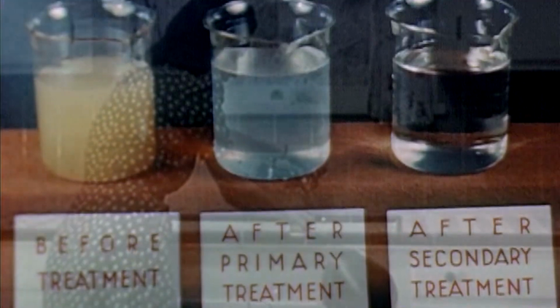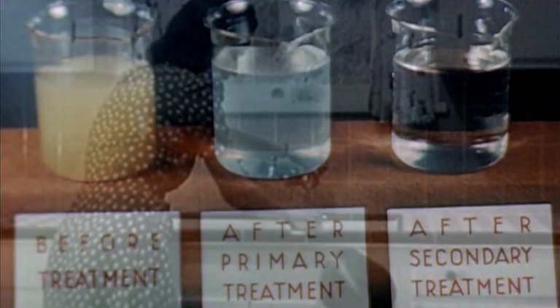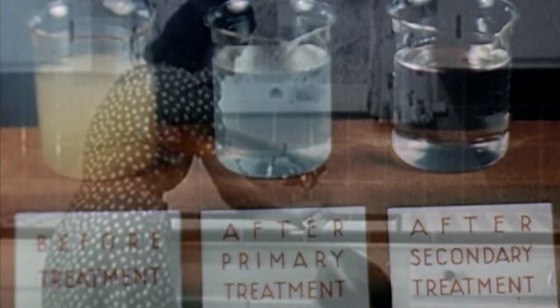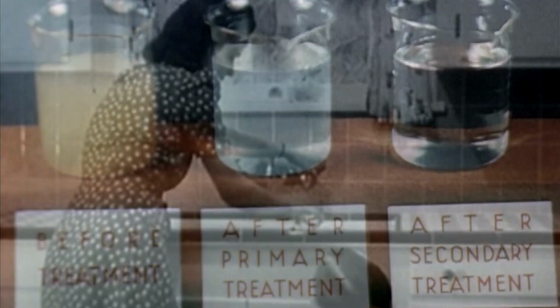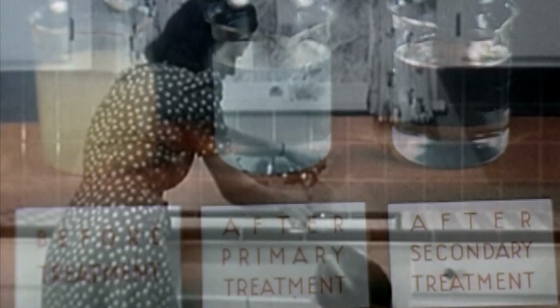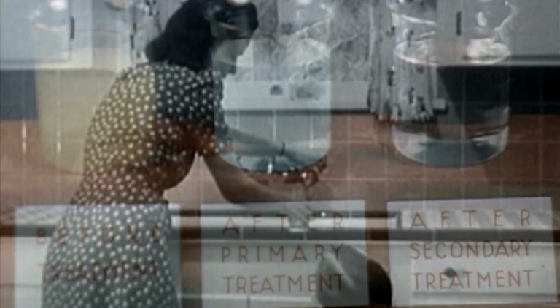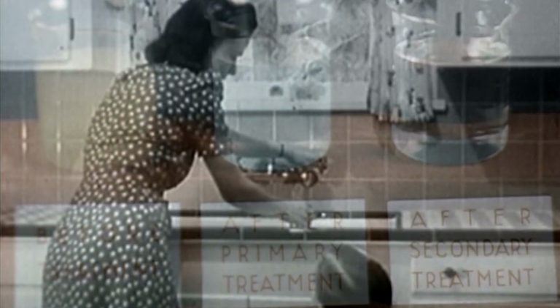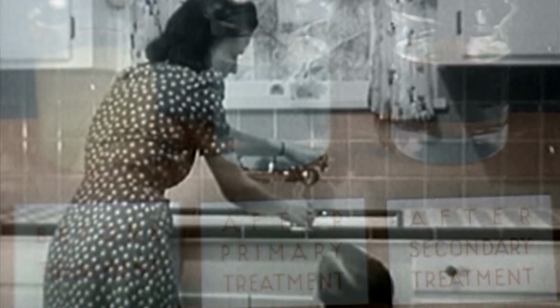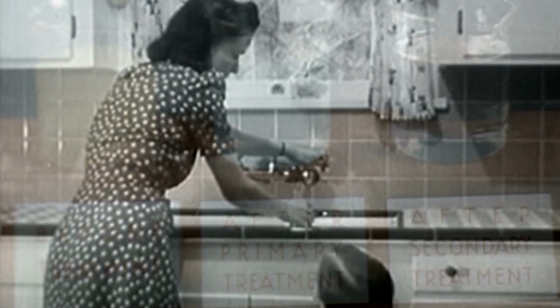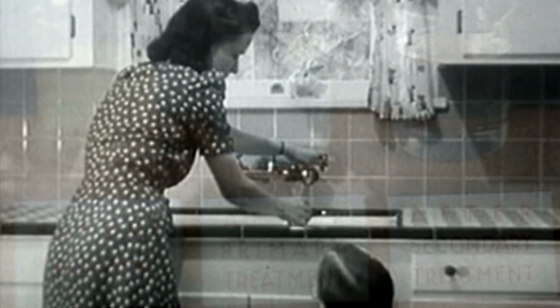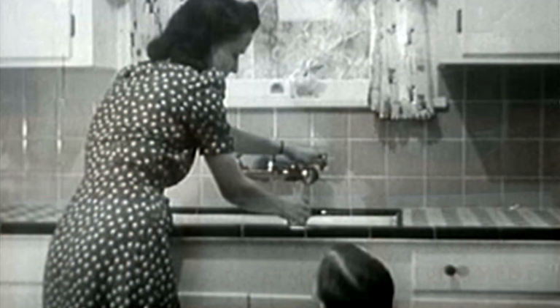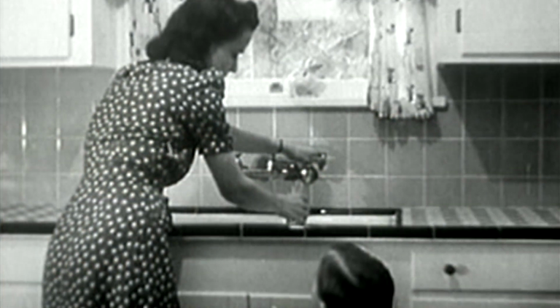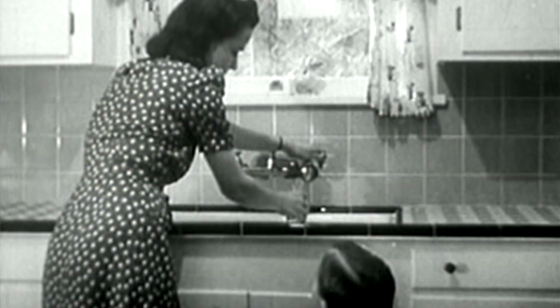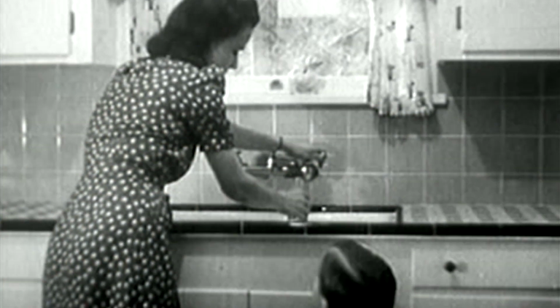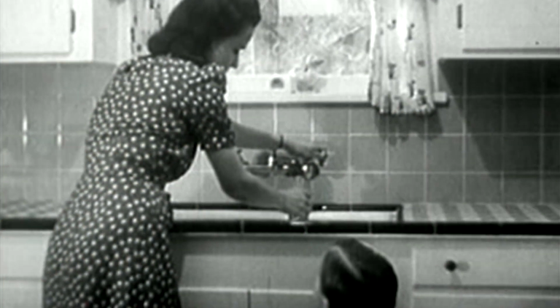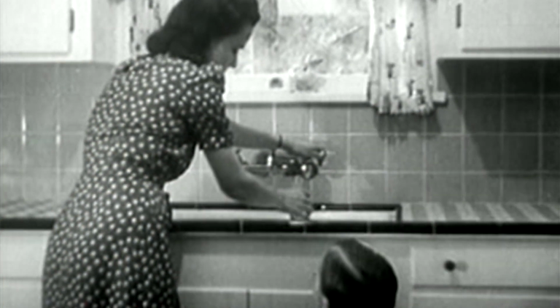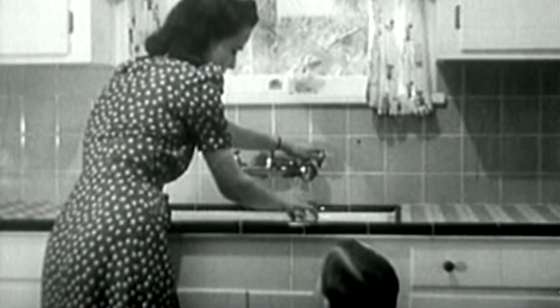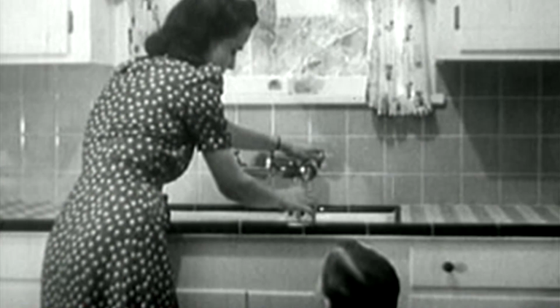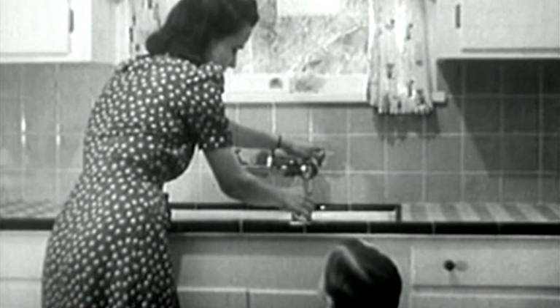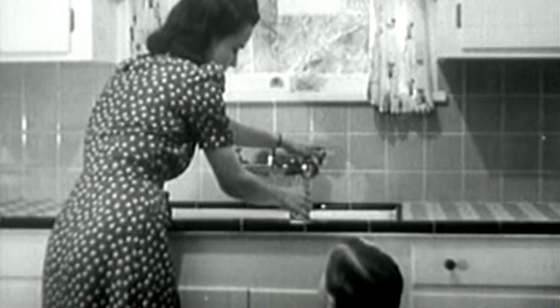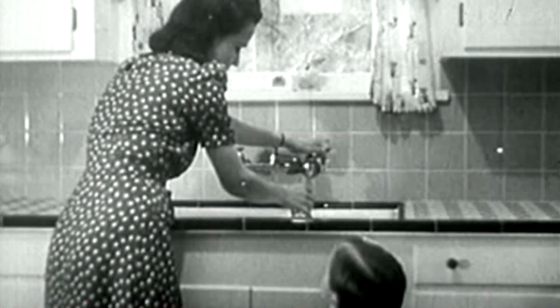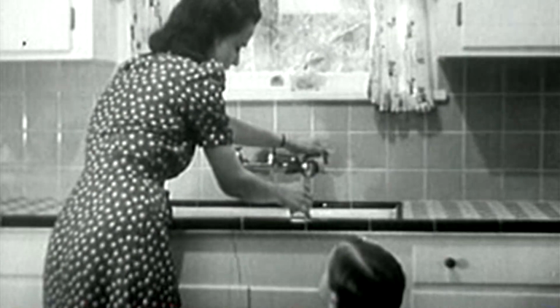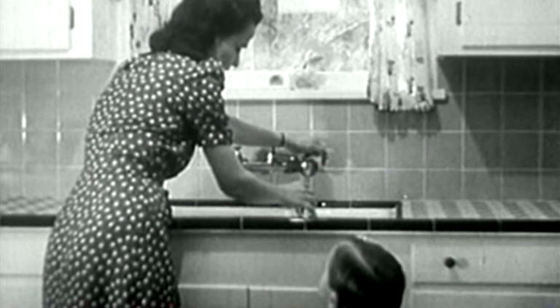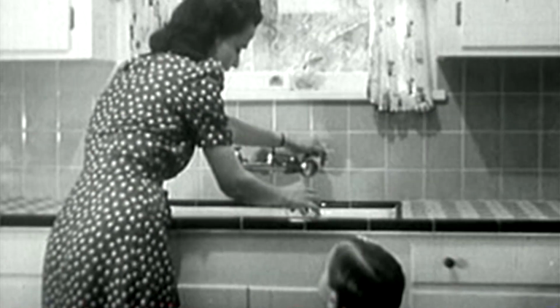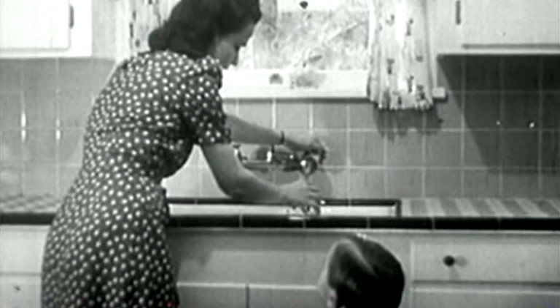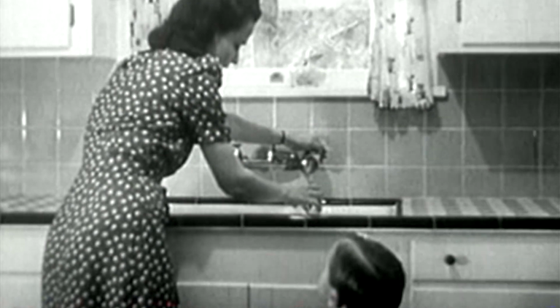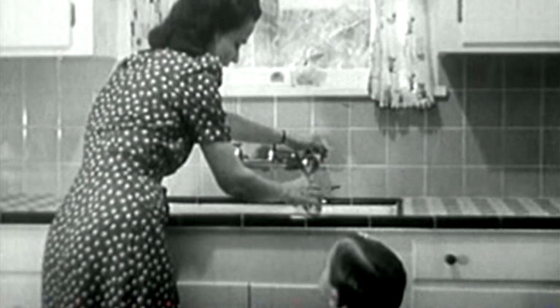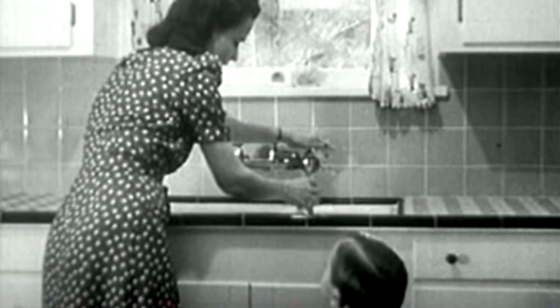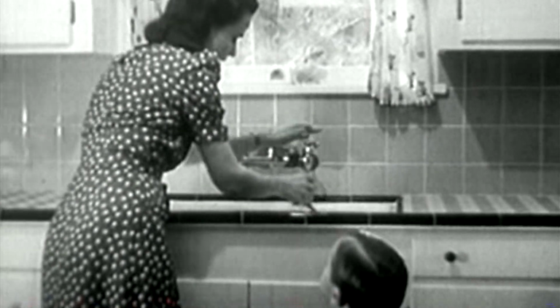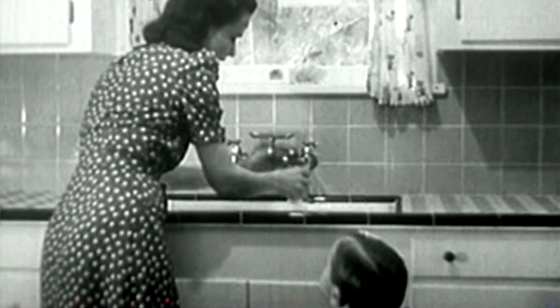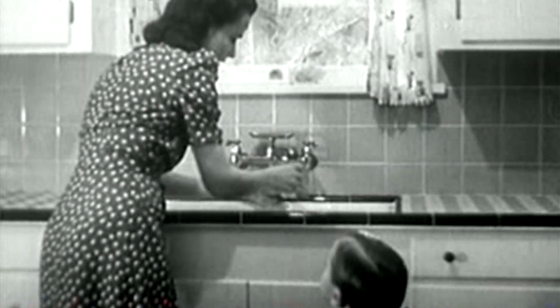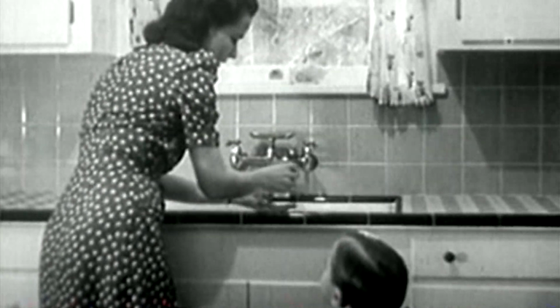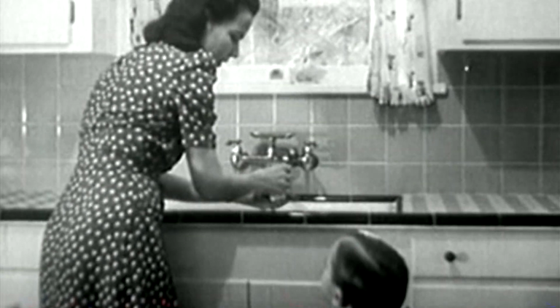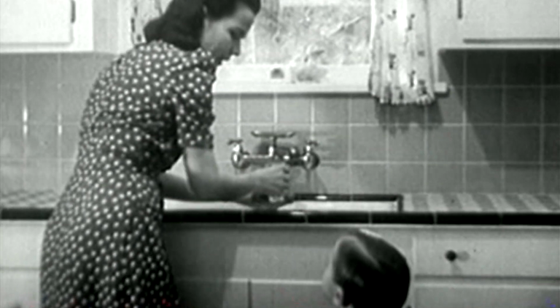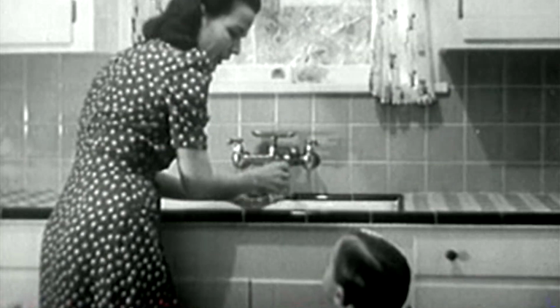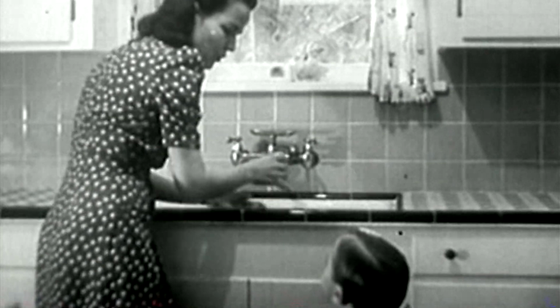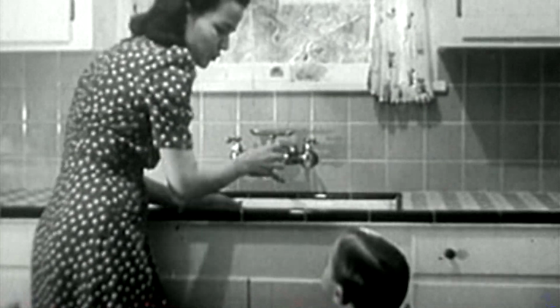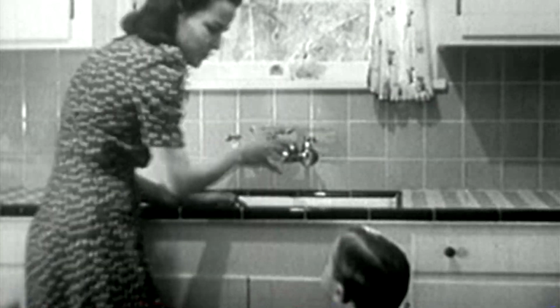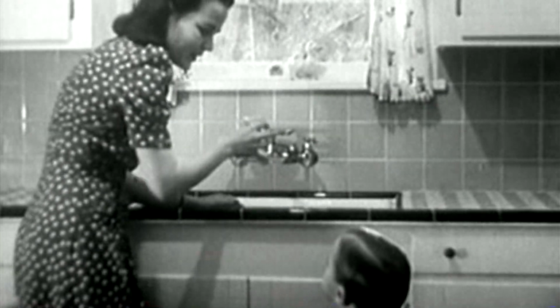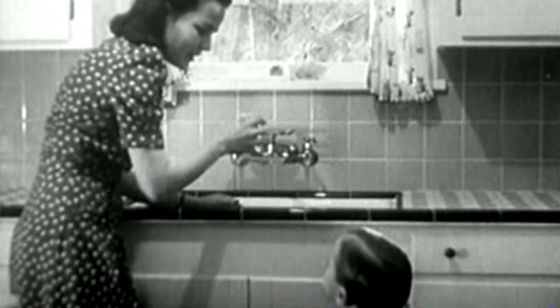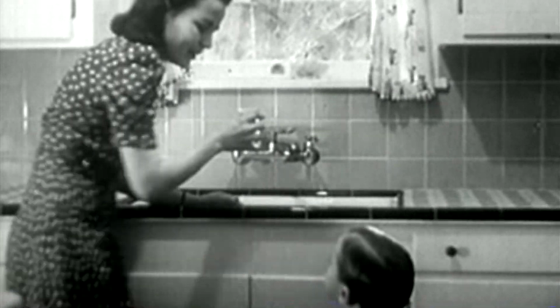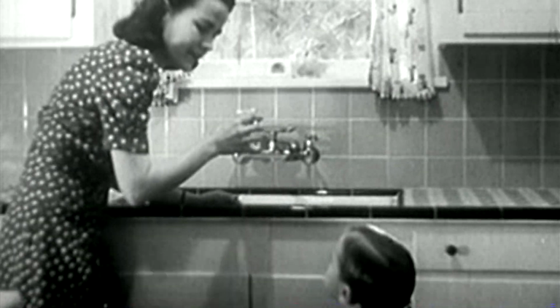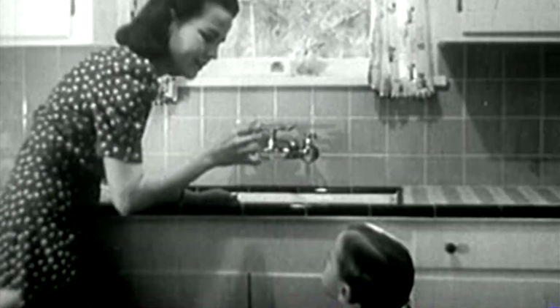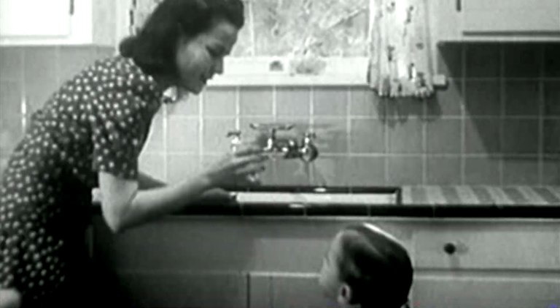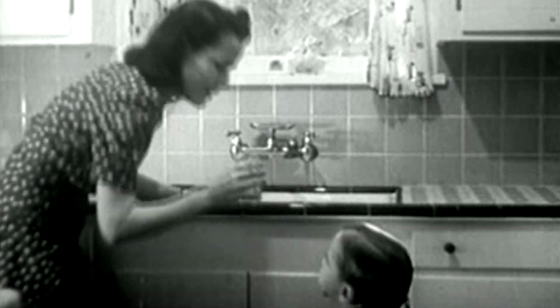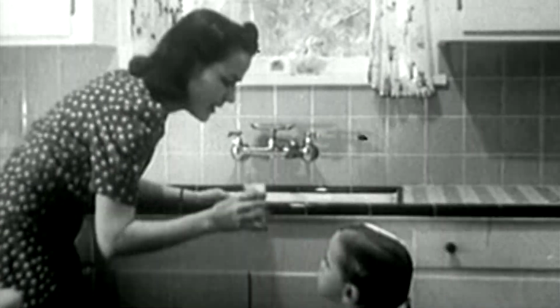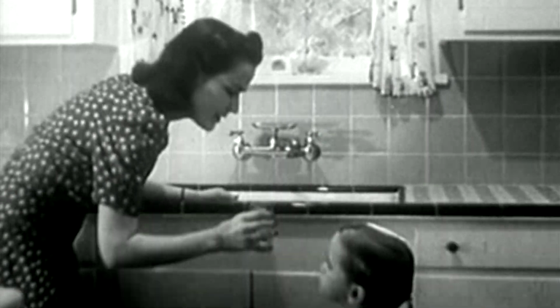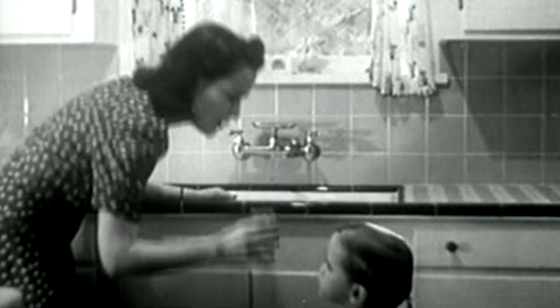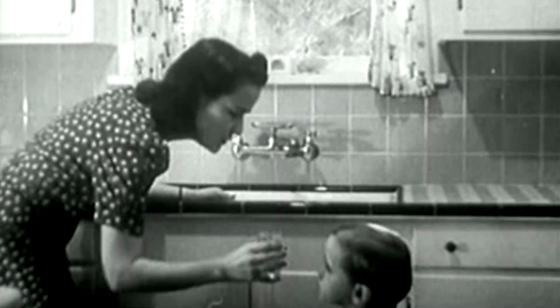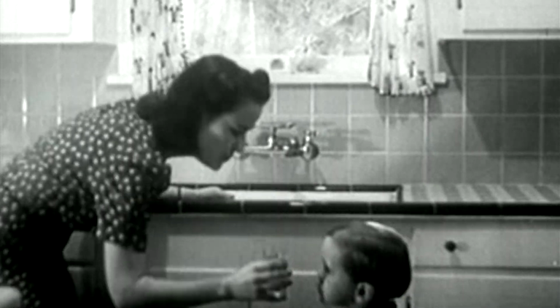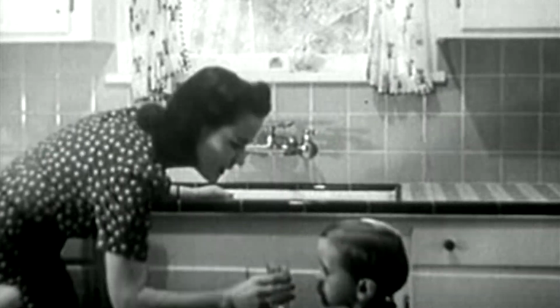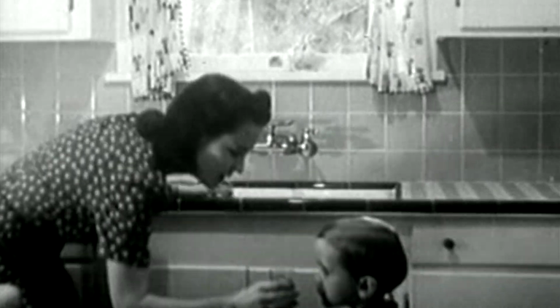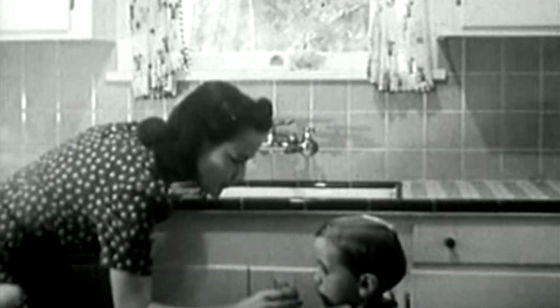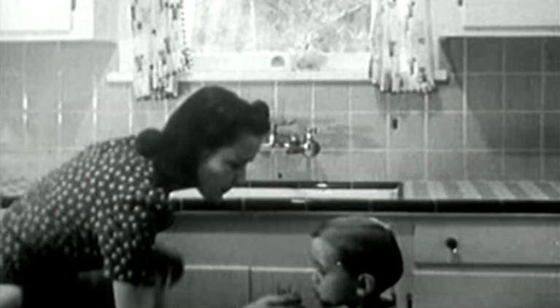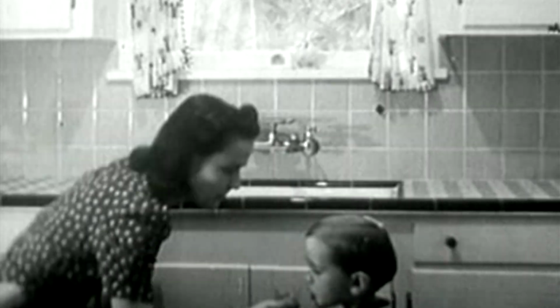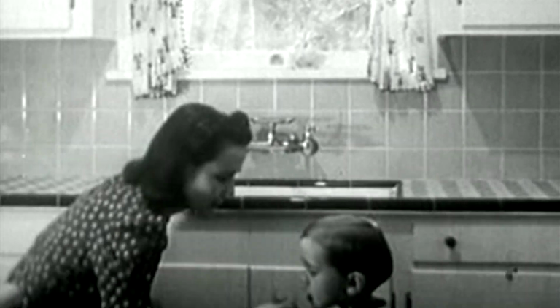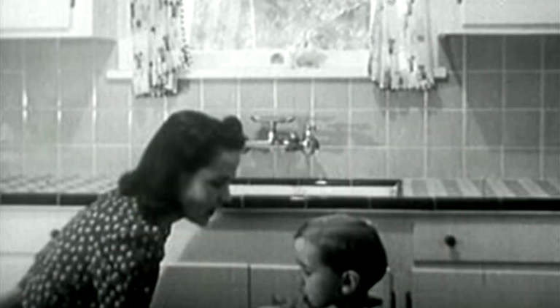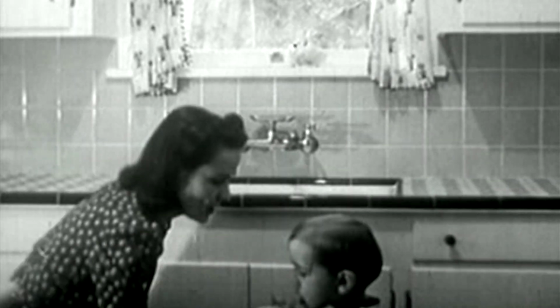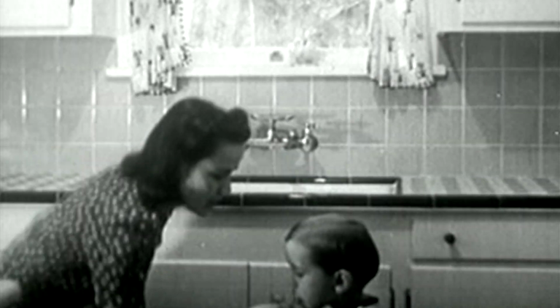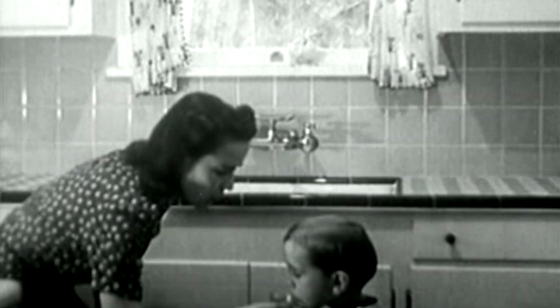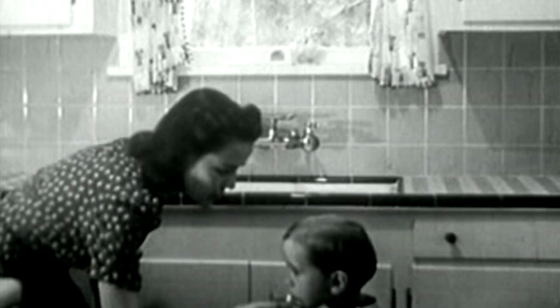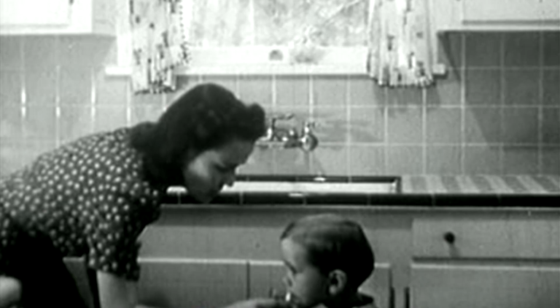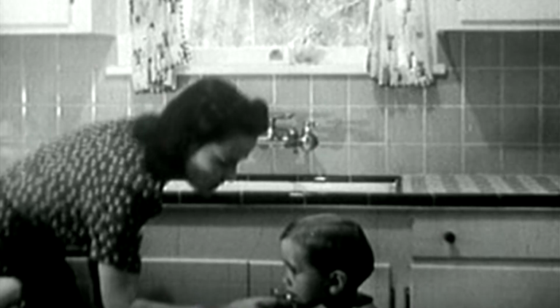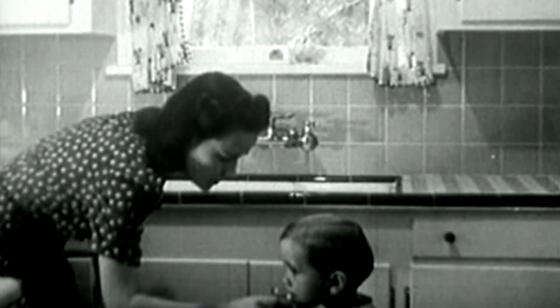Morrissey says kids should always still take their medicine. It's her job to make sure you don't accidentally take the remnants of someone else's.